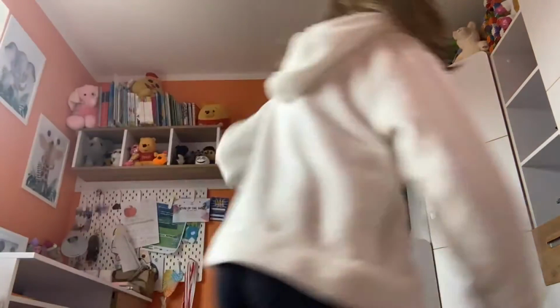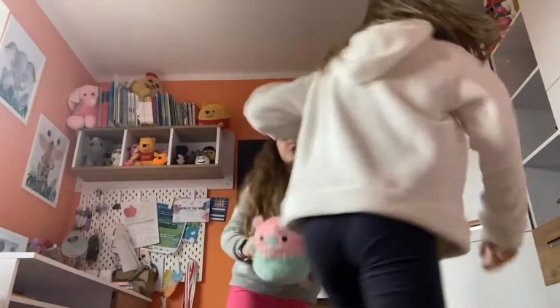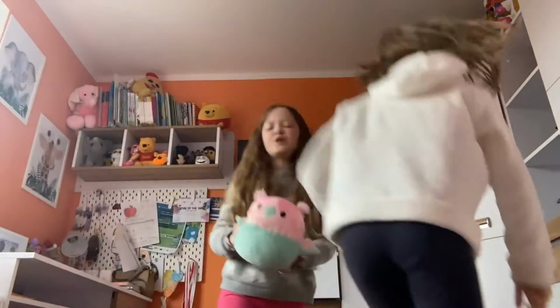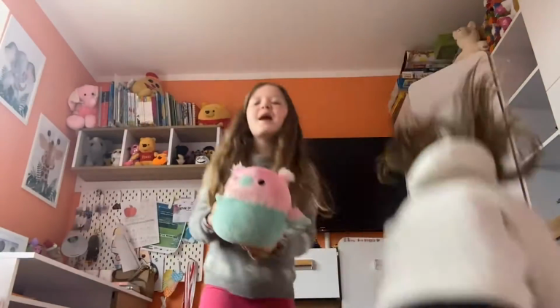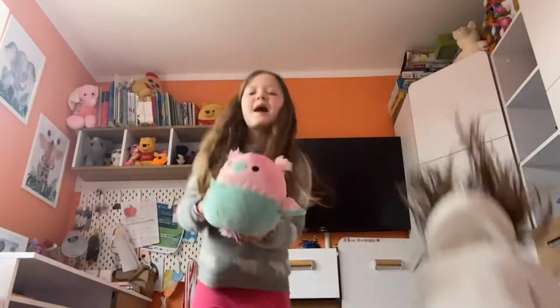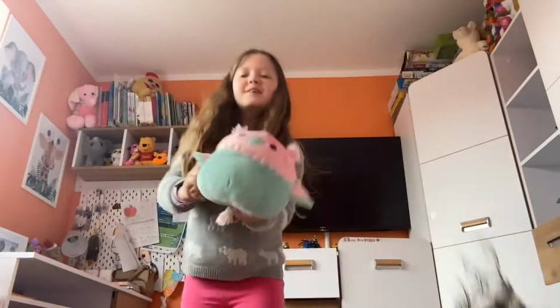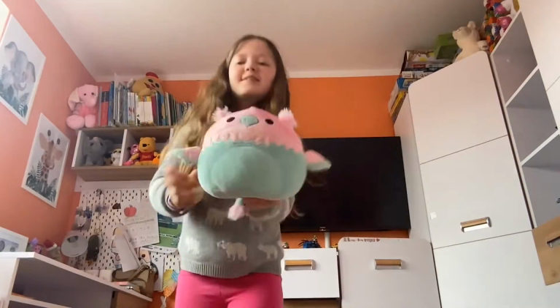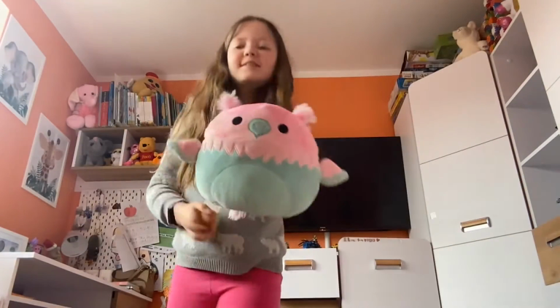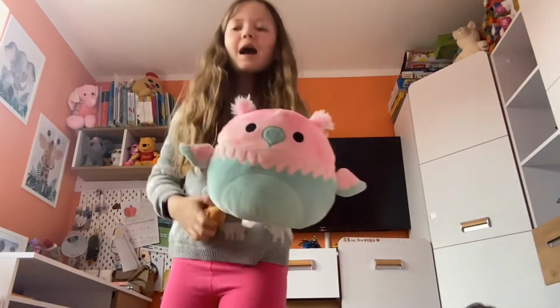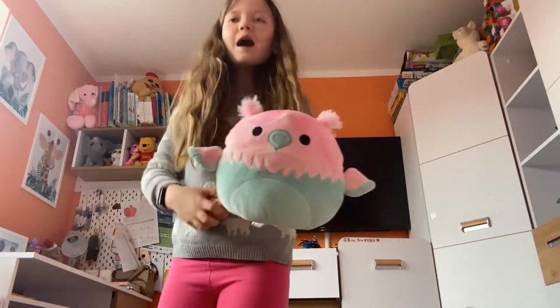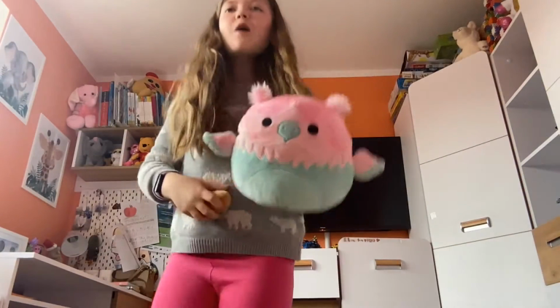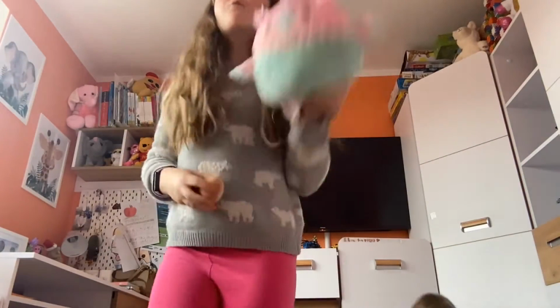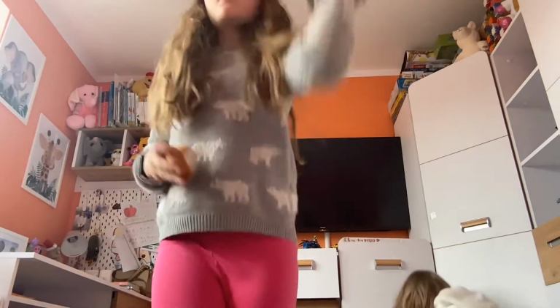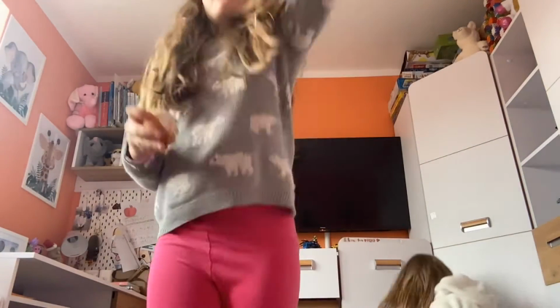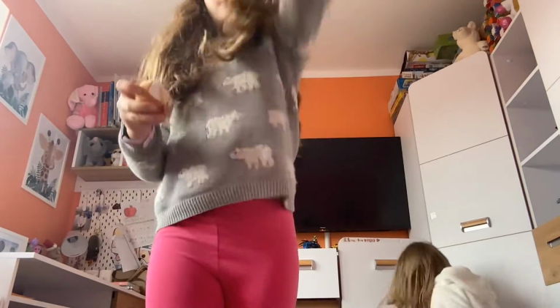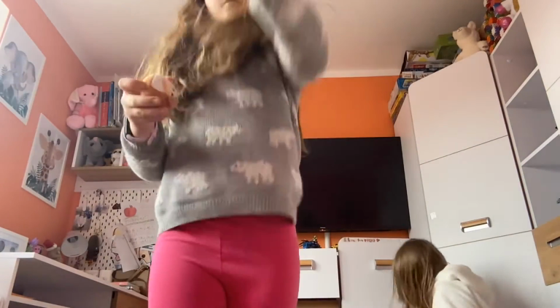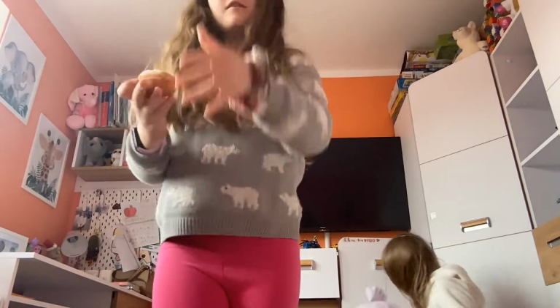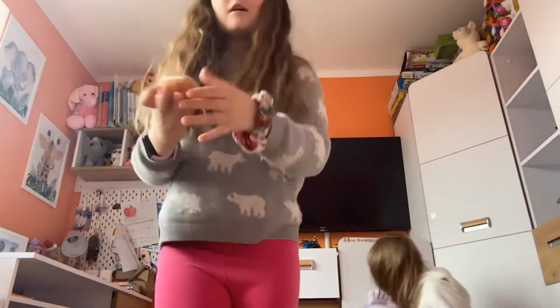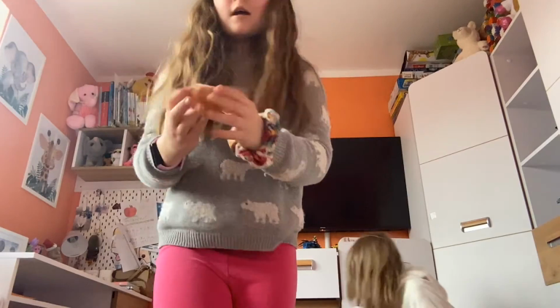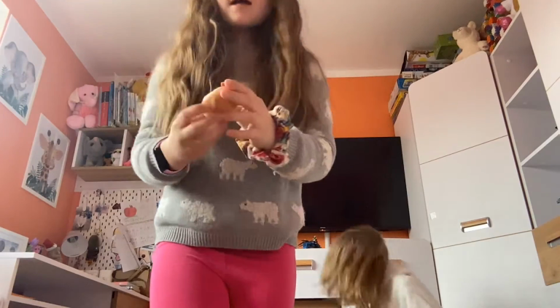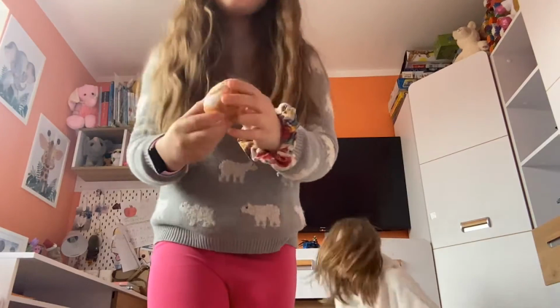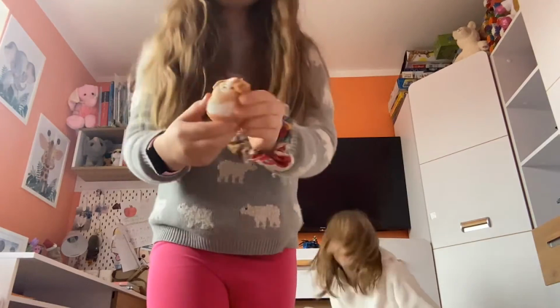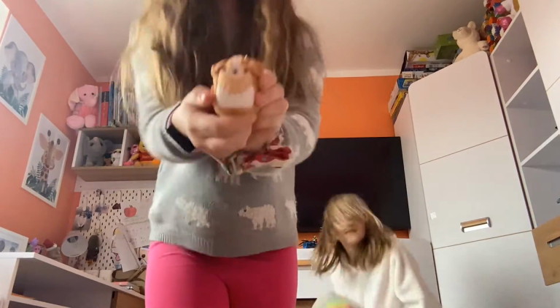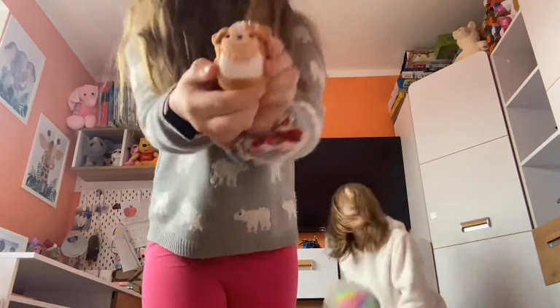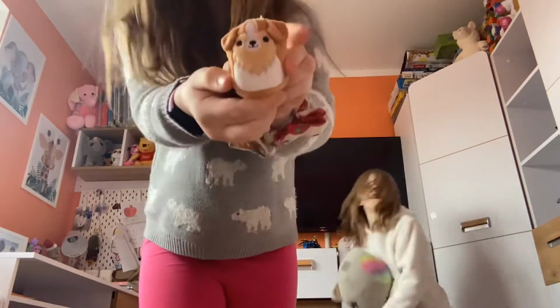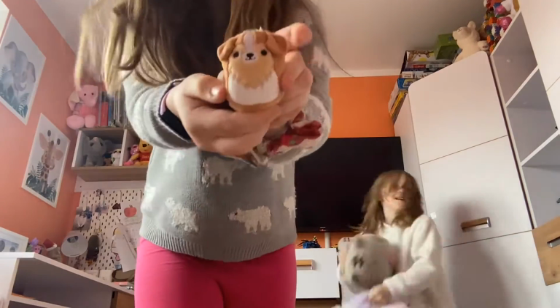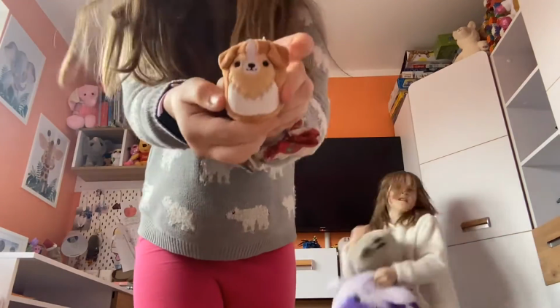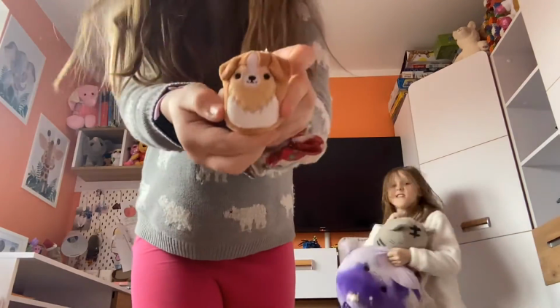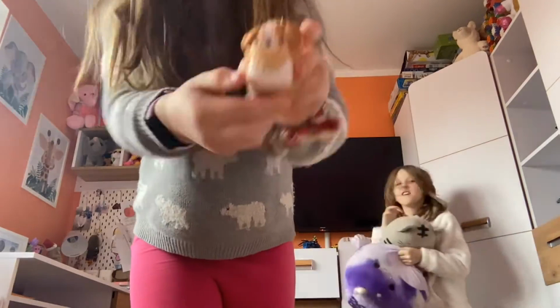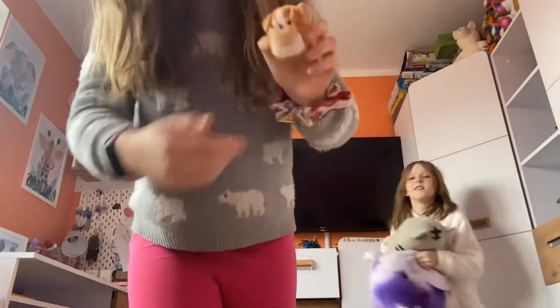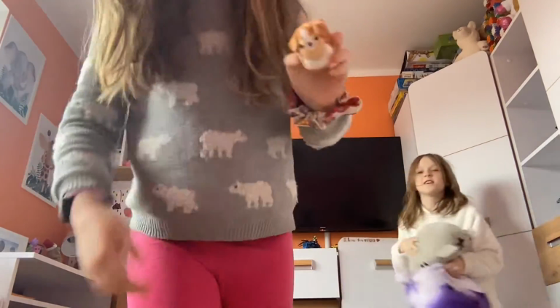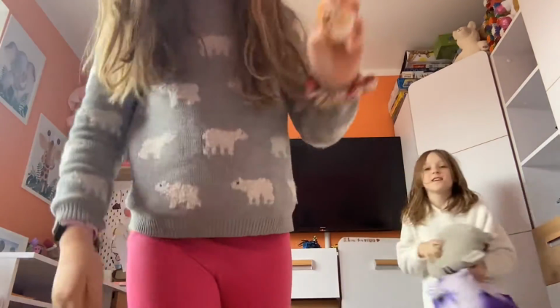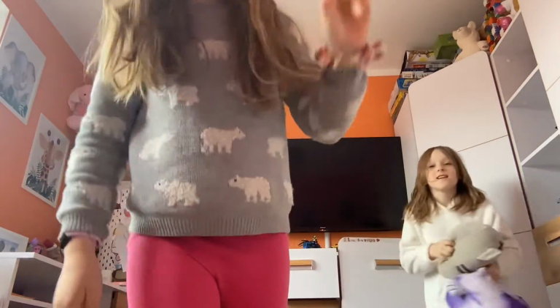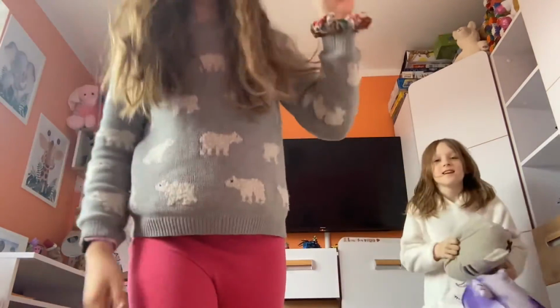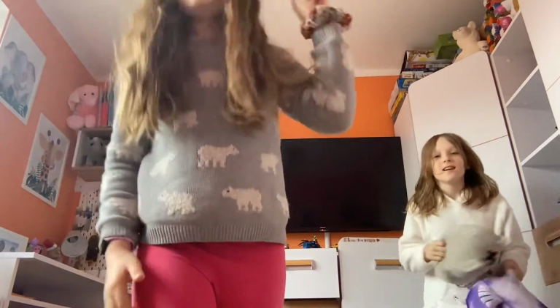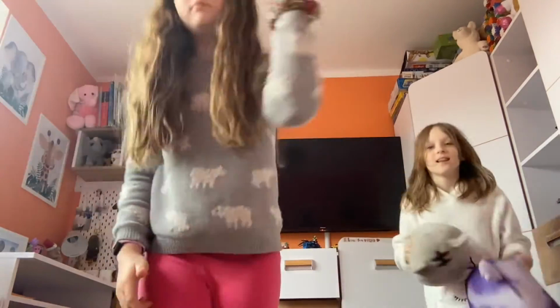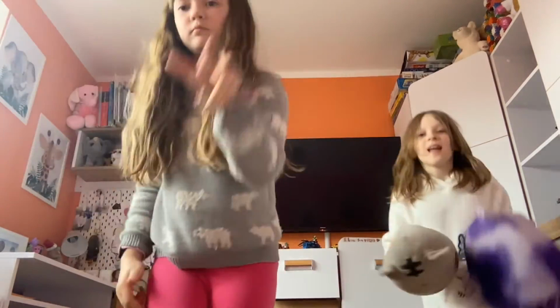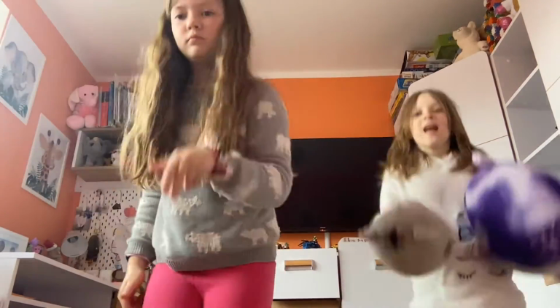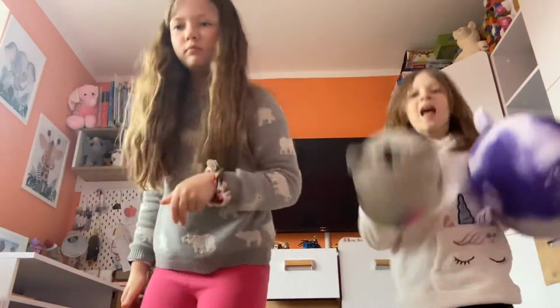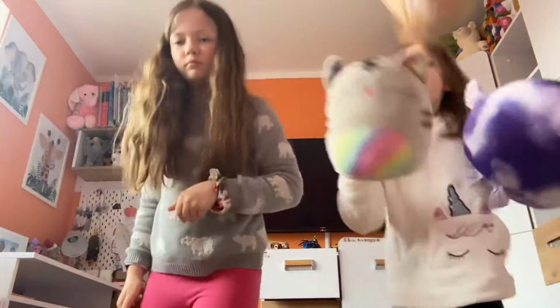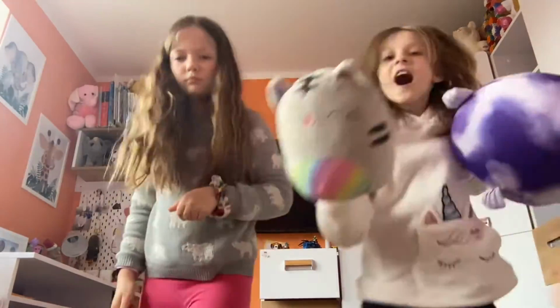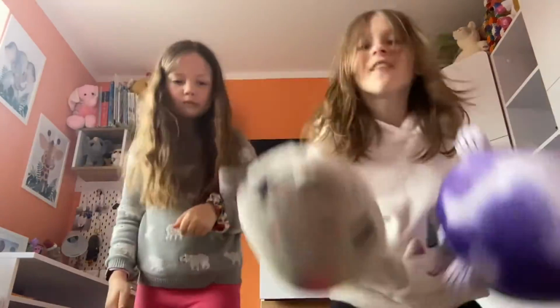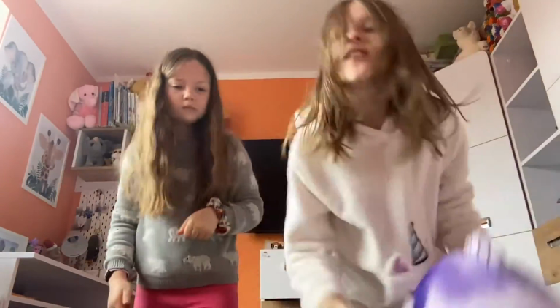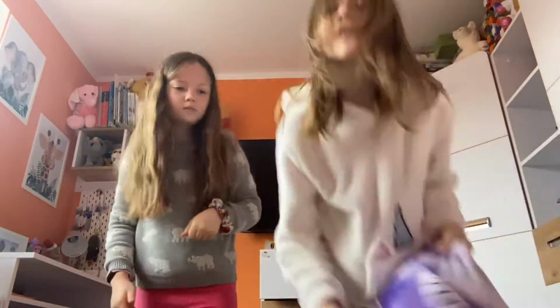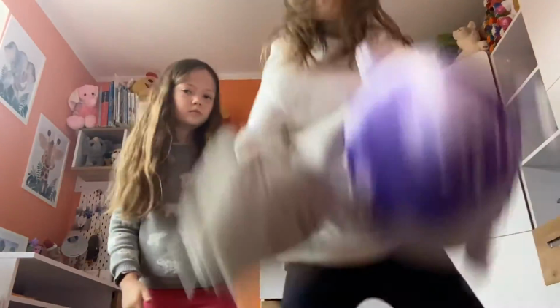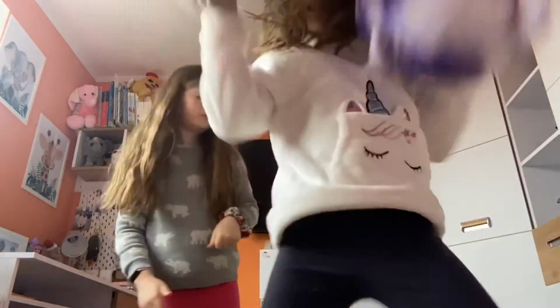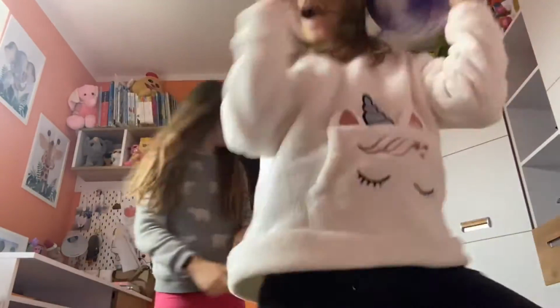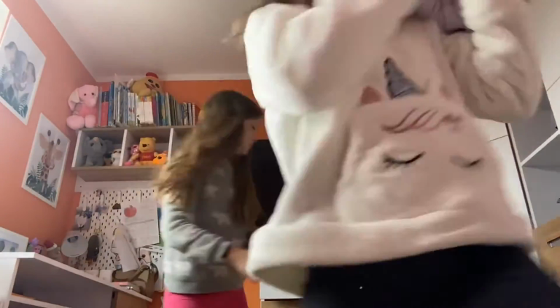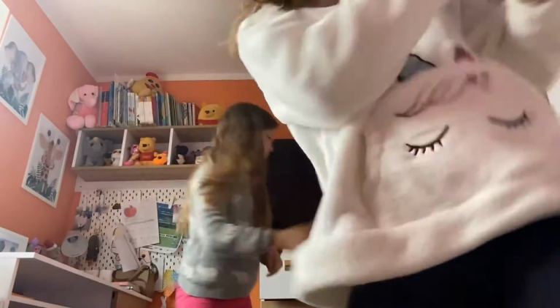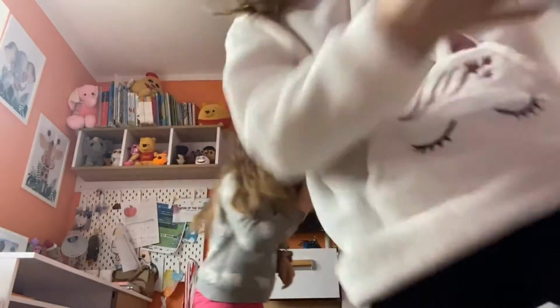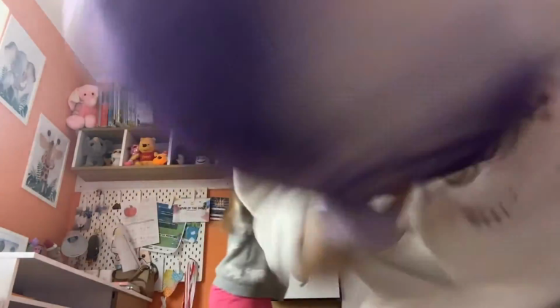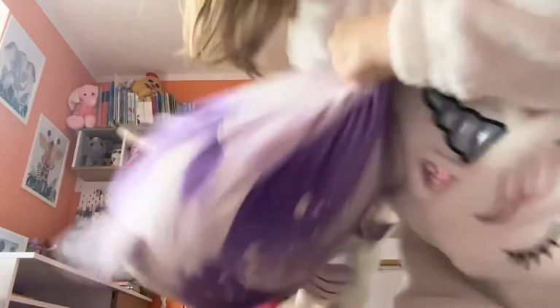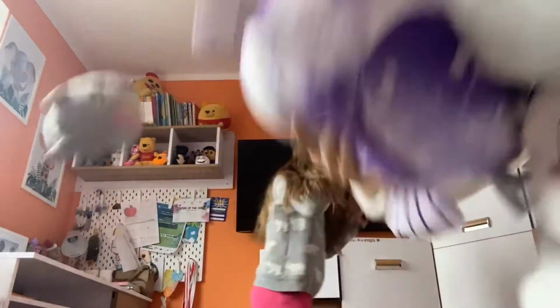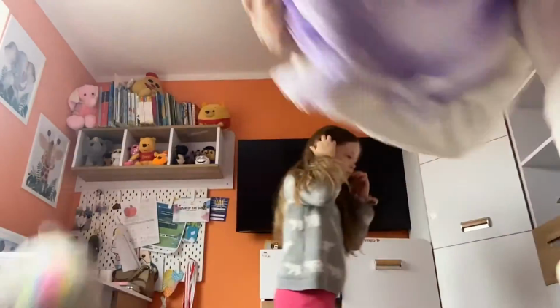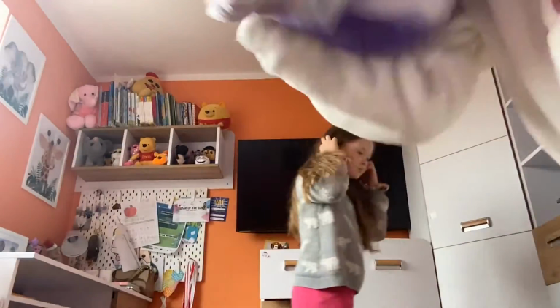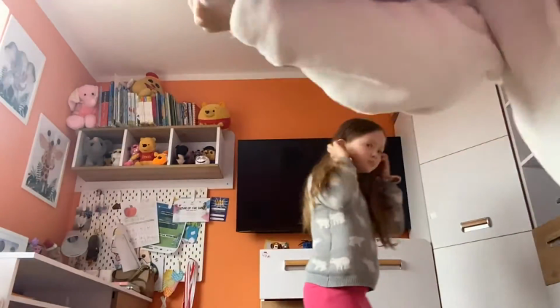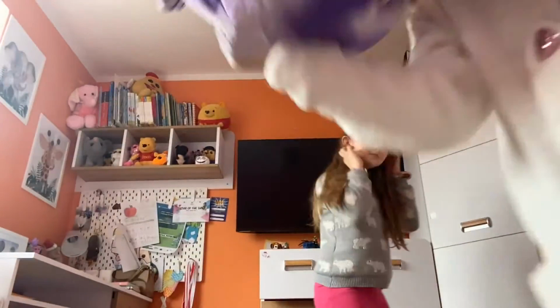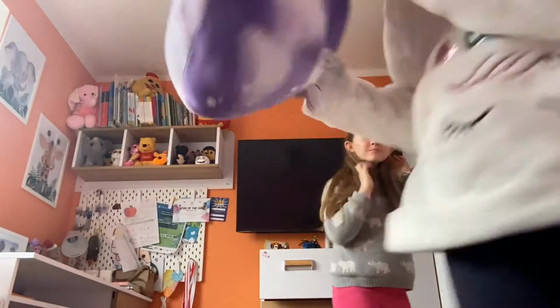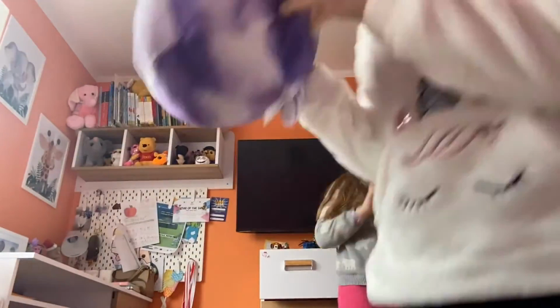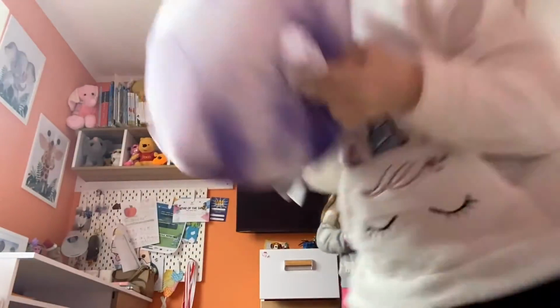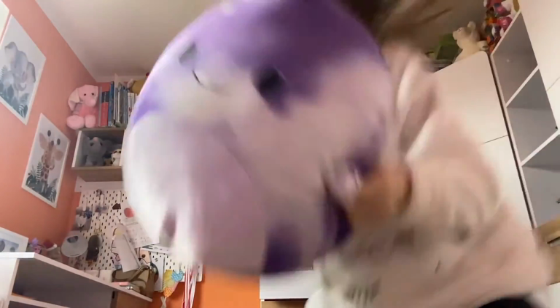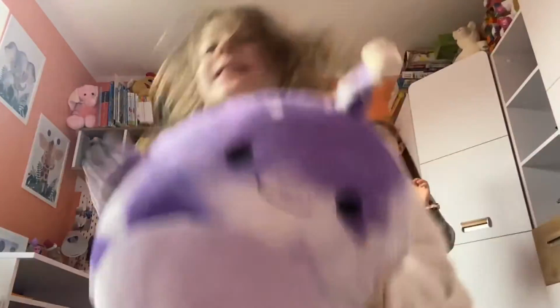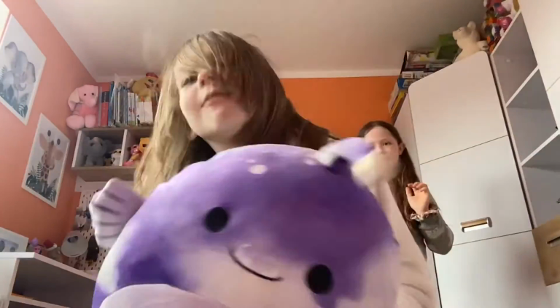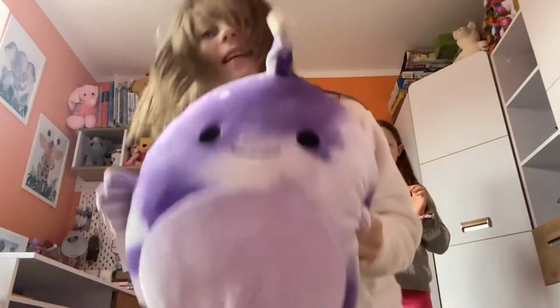She has this owl one and this tiny doggy one. I have this one and I also have this one.